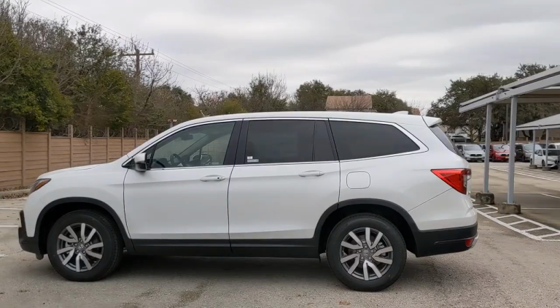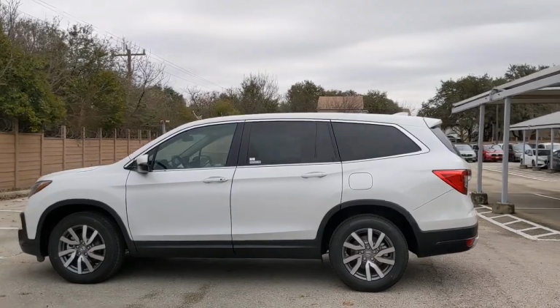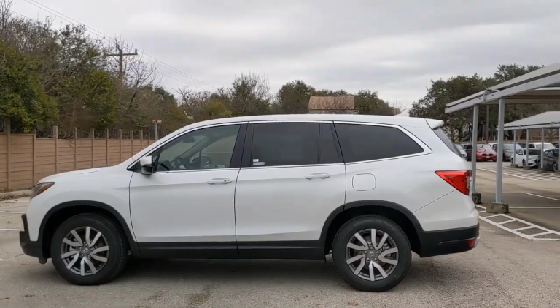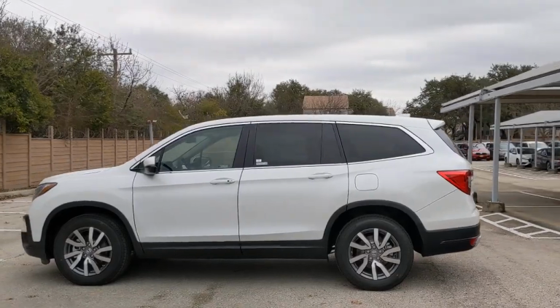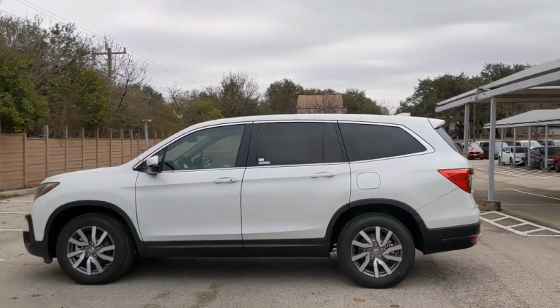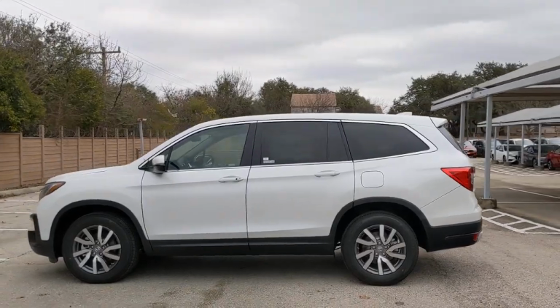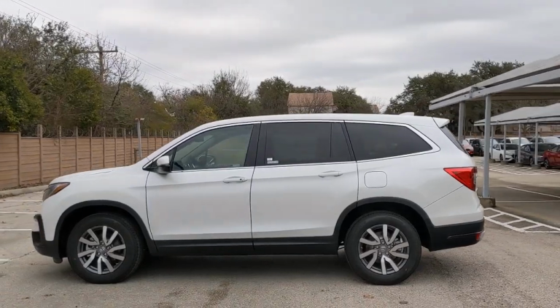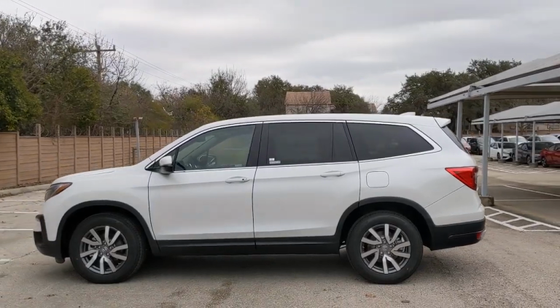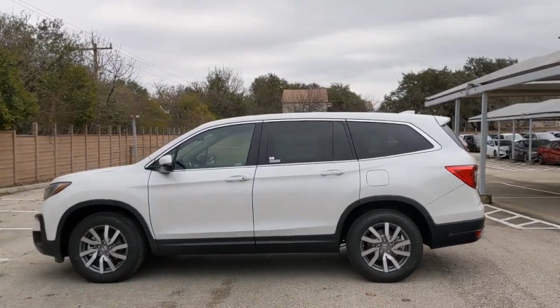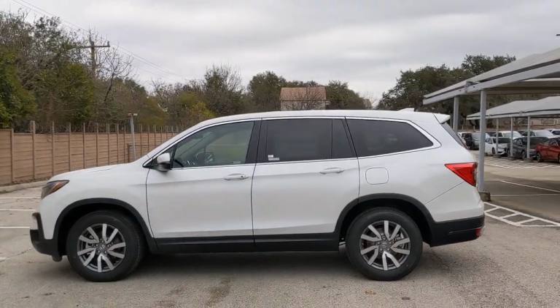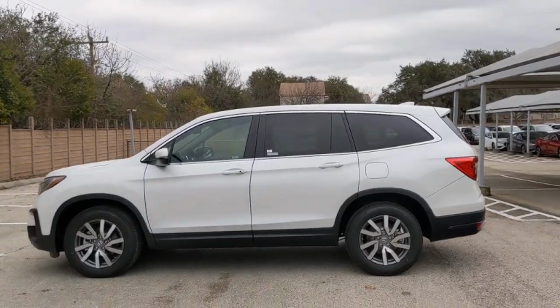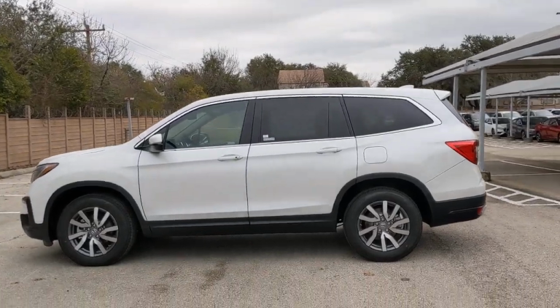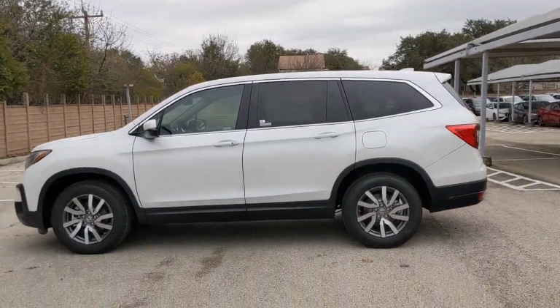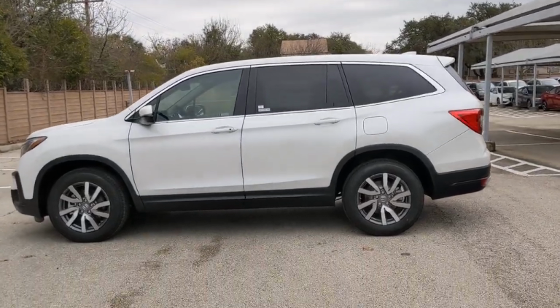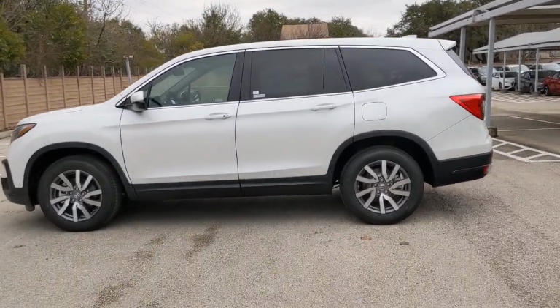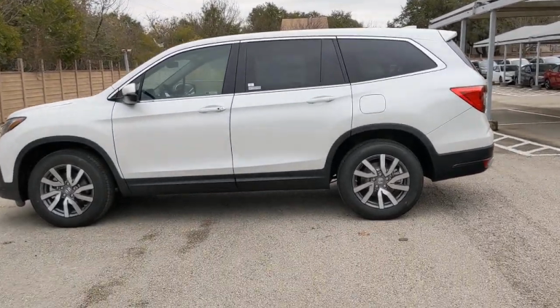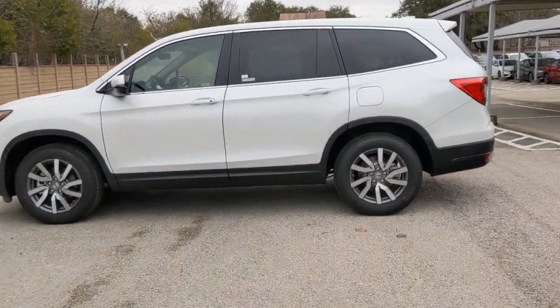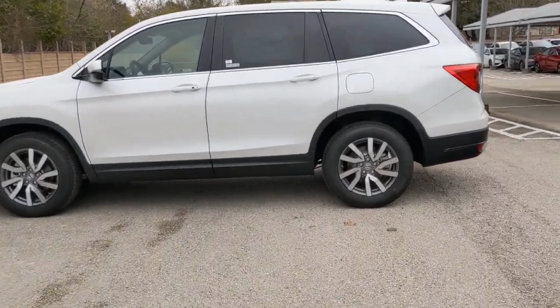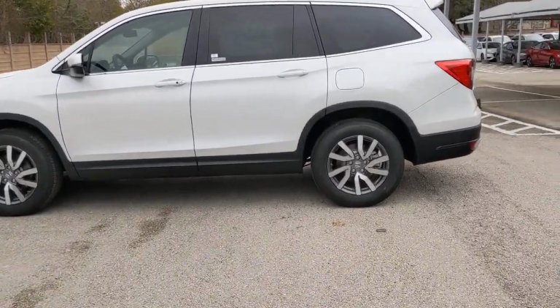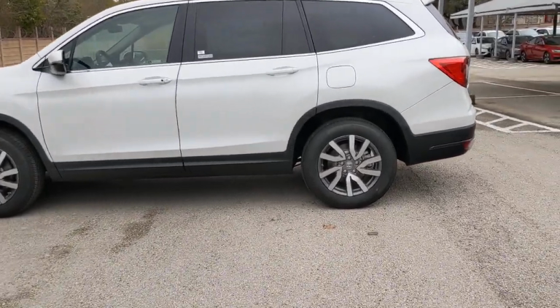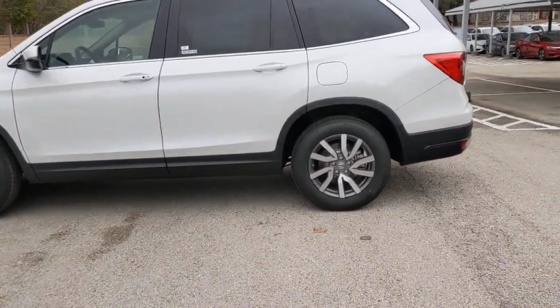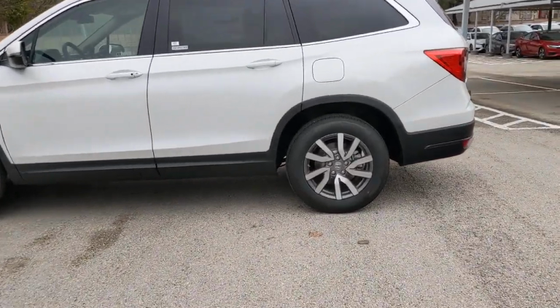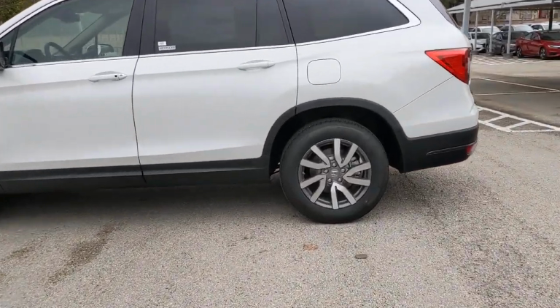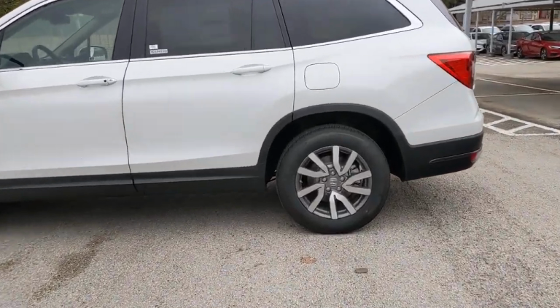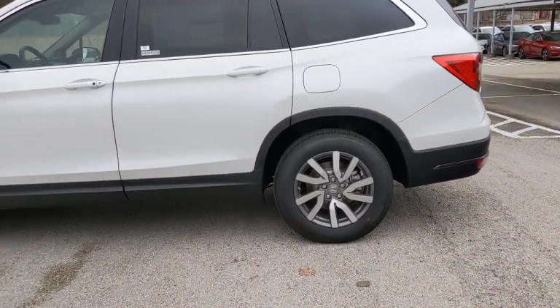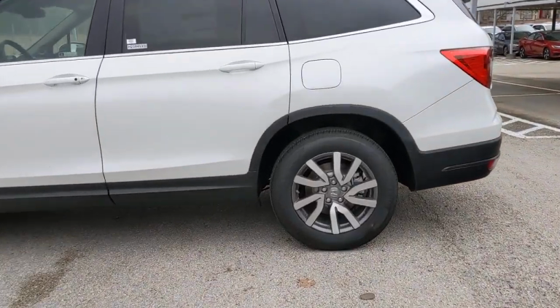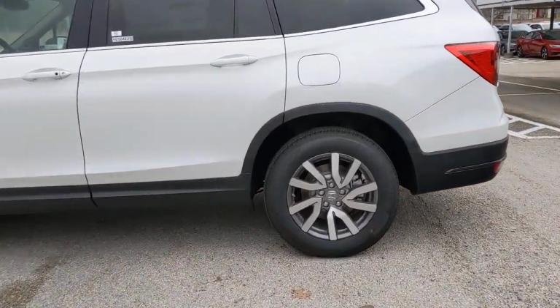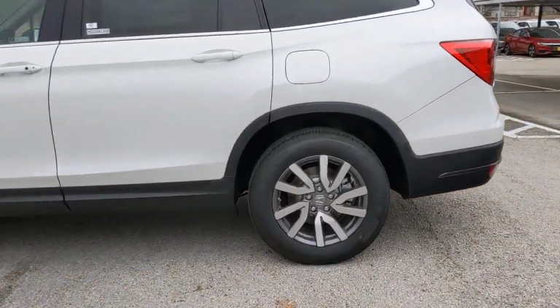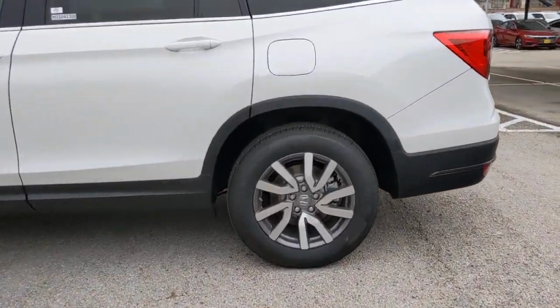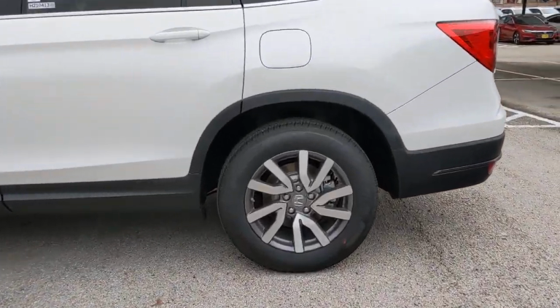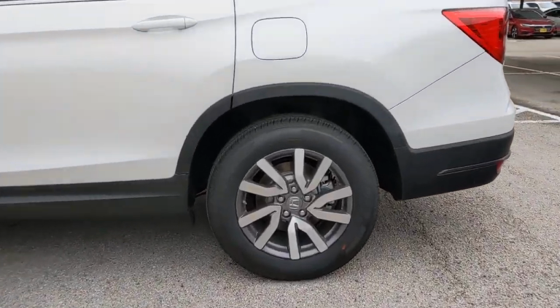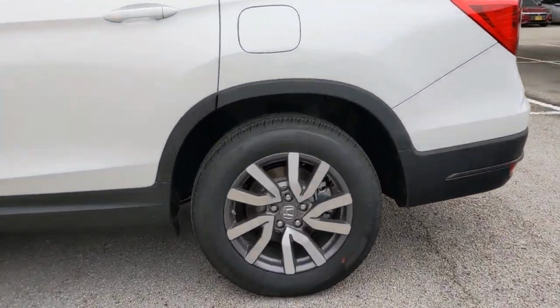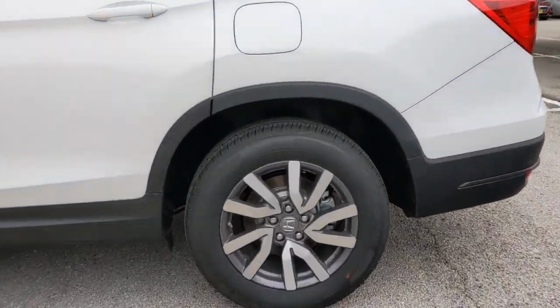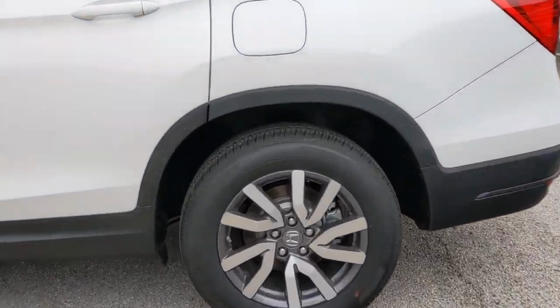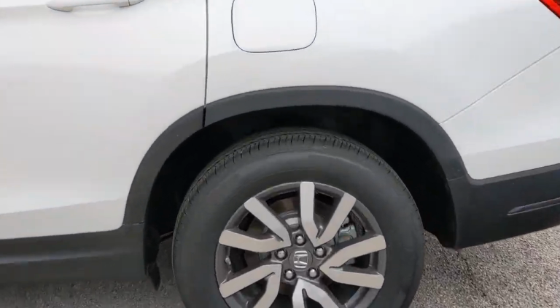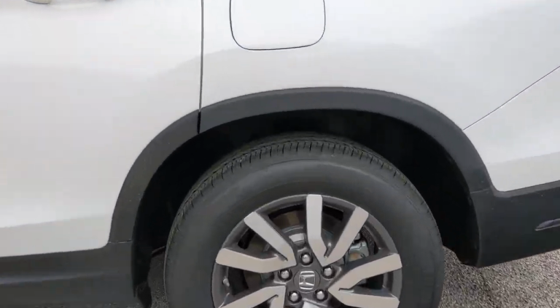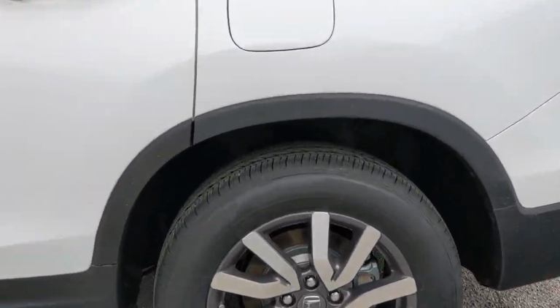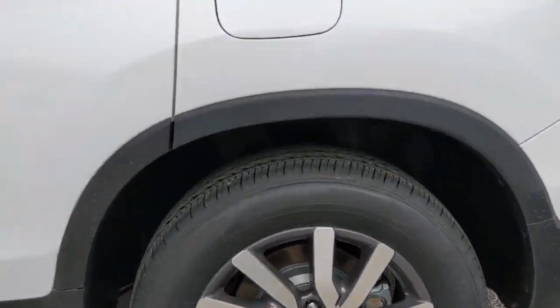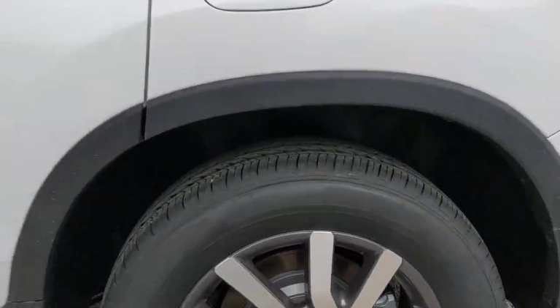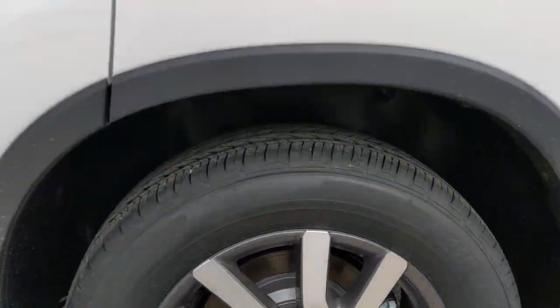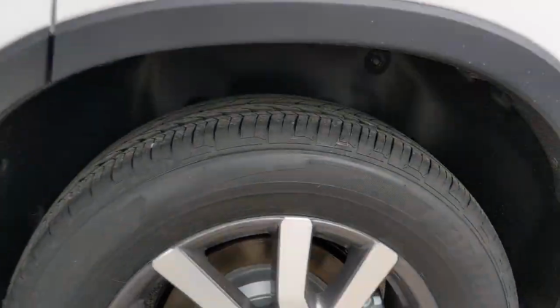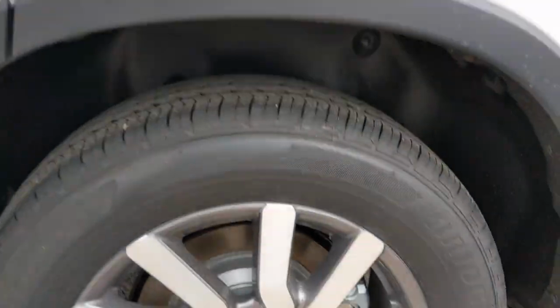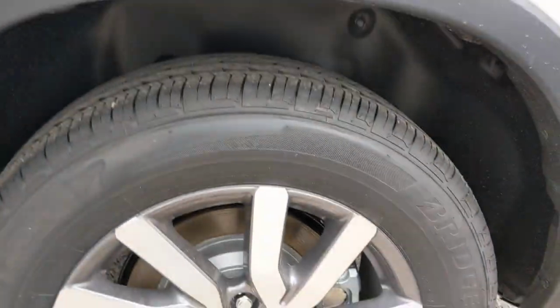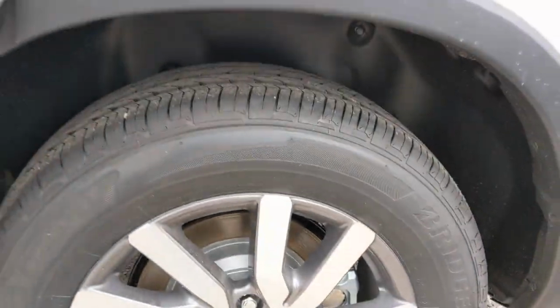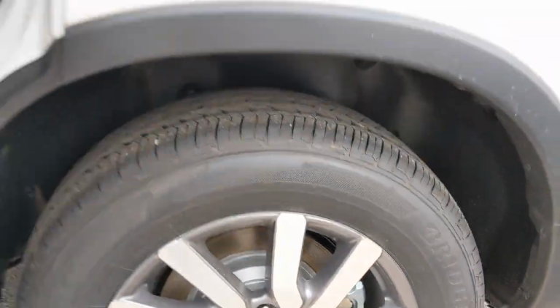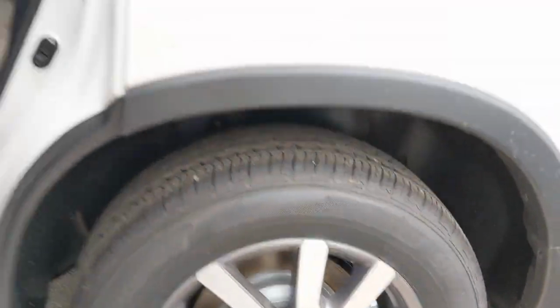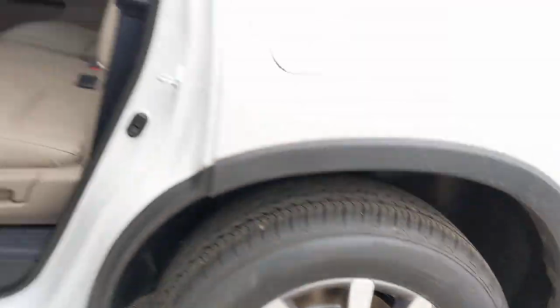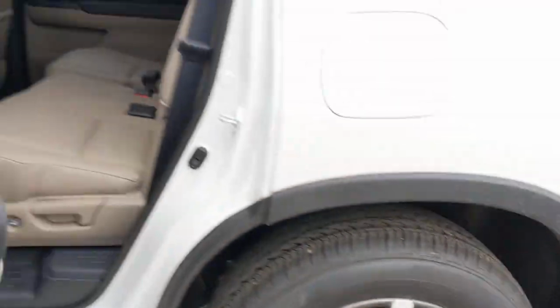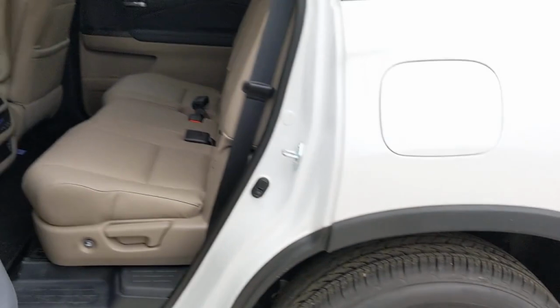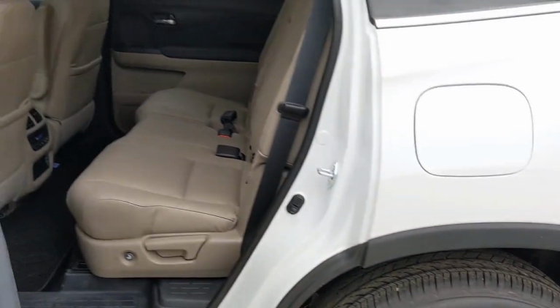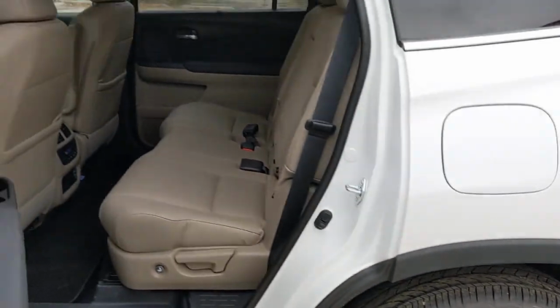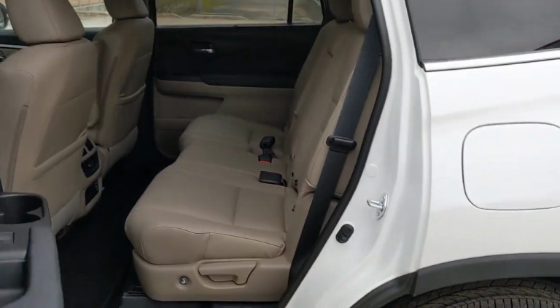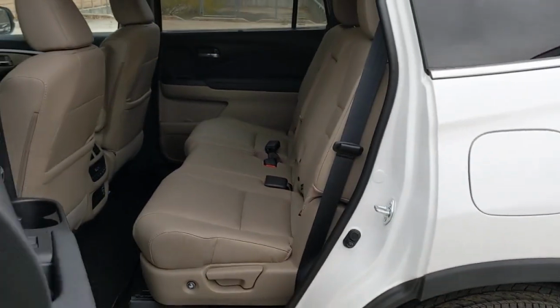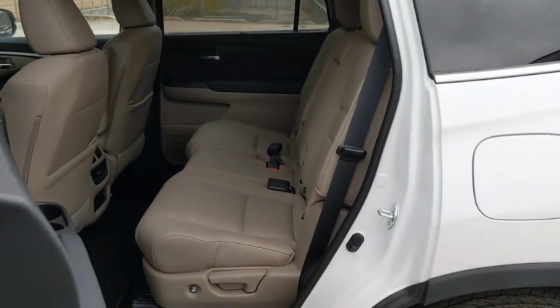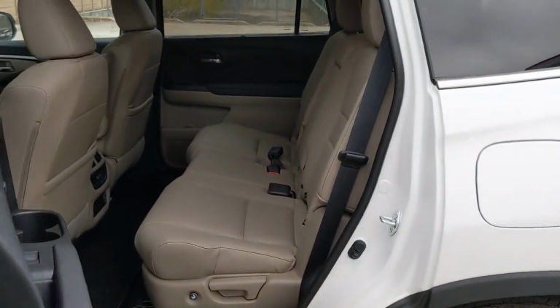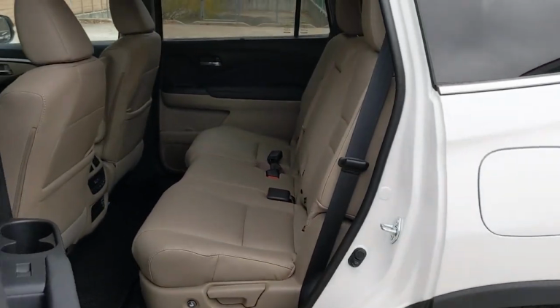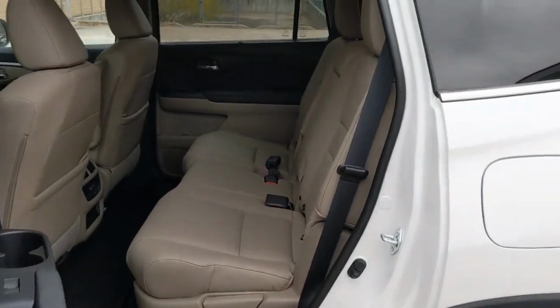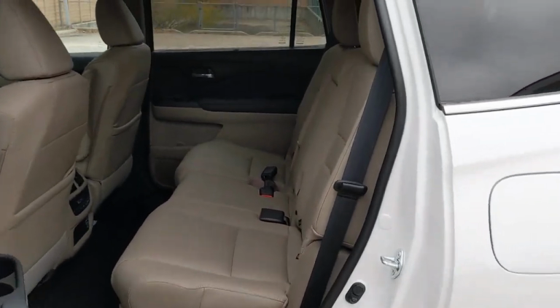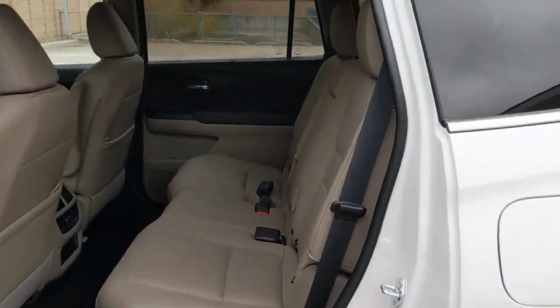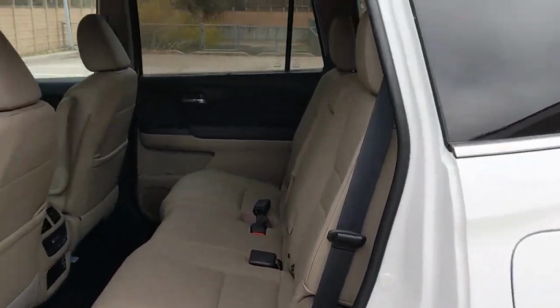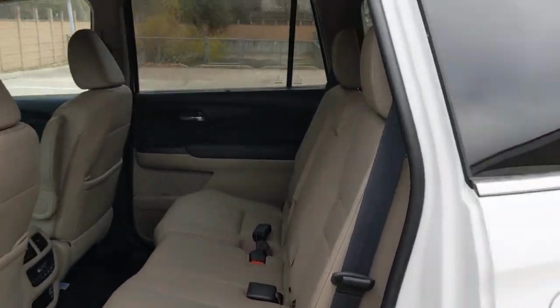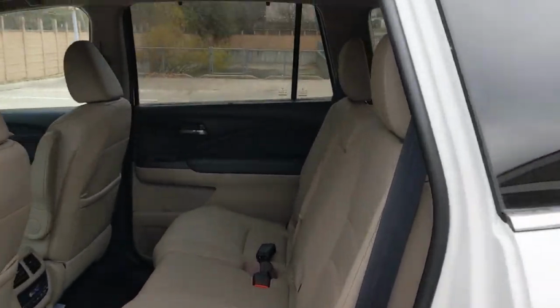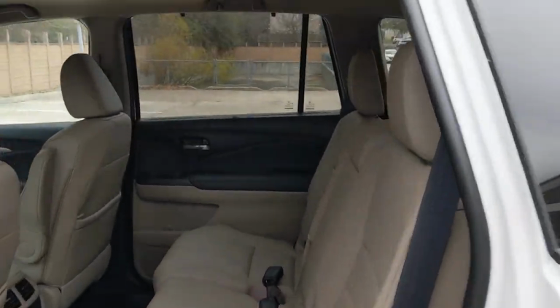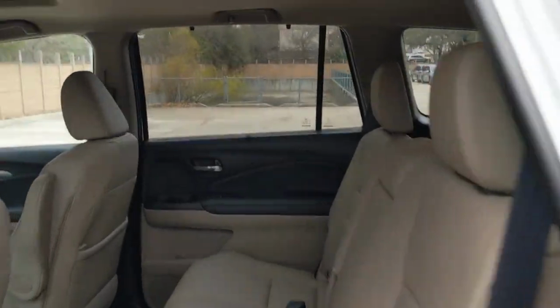Powerful performance, all-wheel drive, and ample cargo space. These are just some of the great options this vehicle comes with.